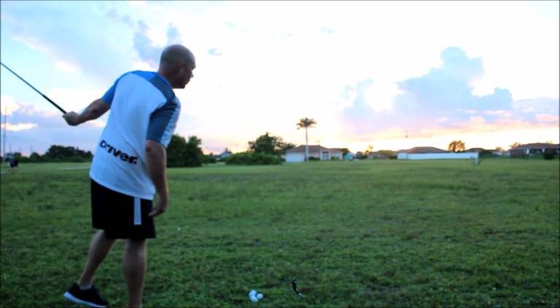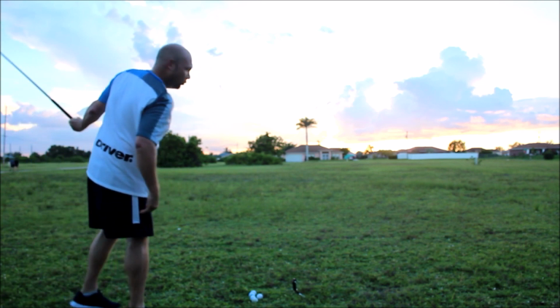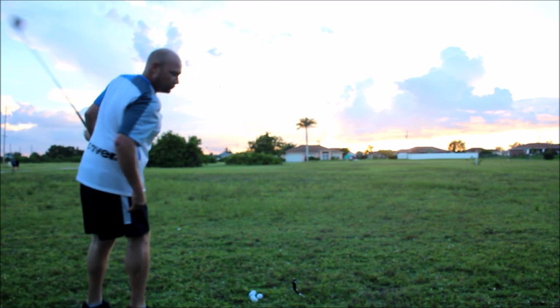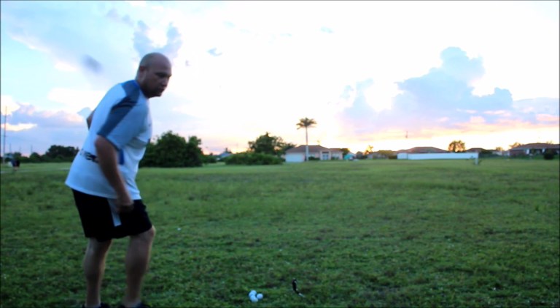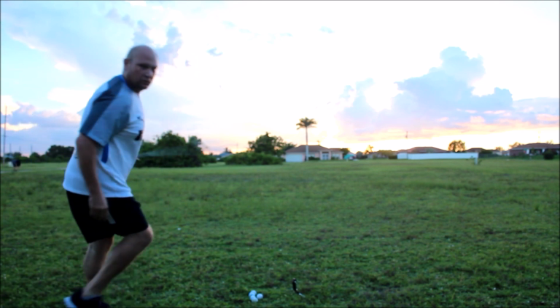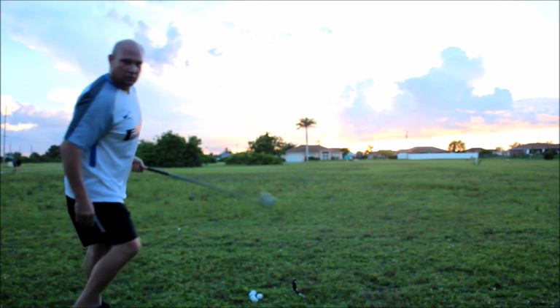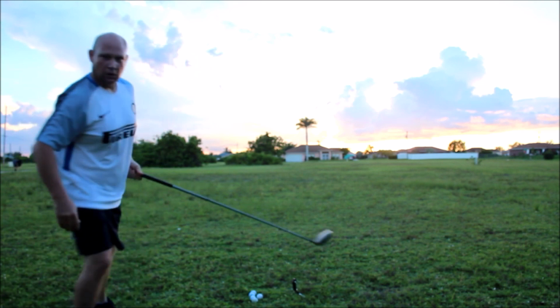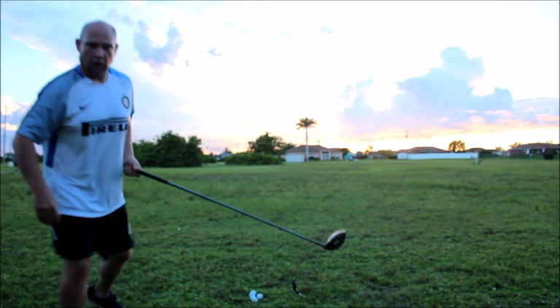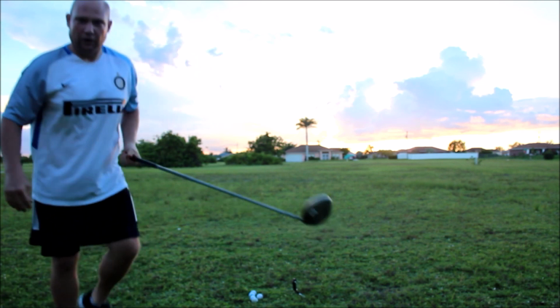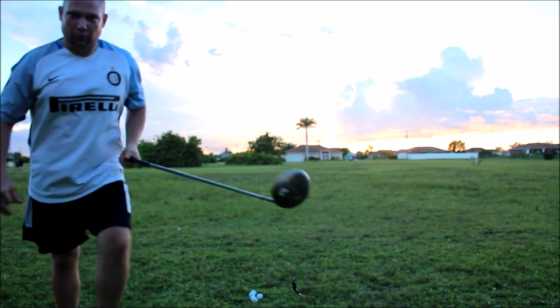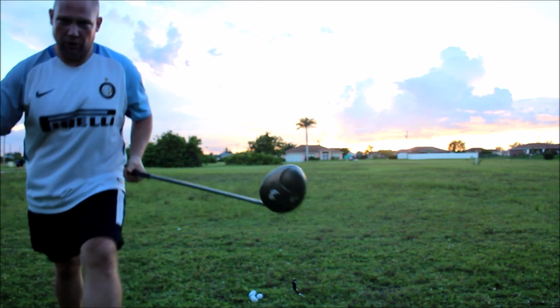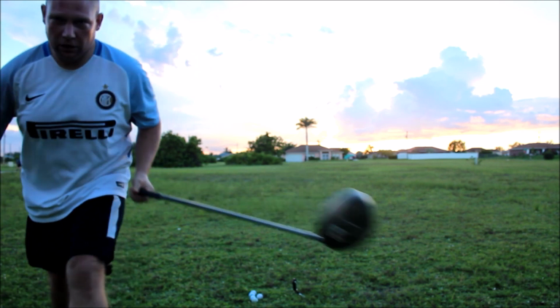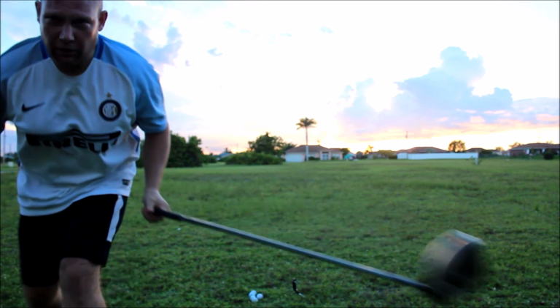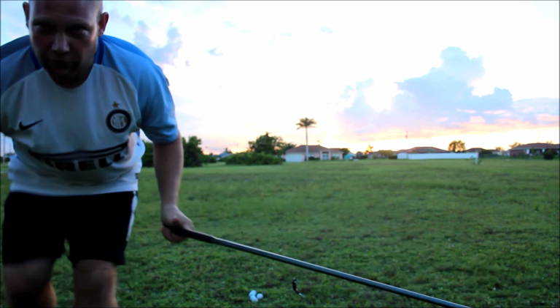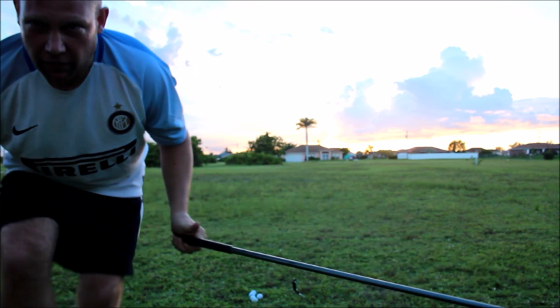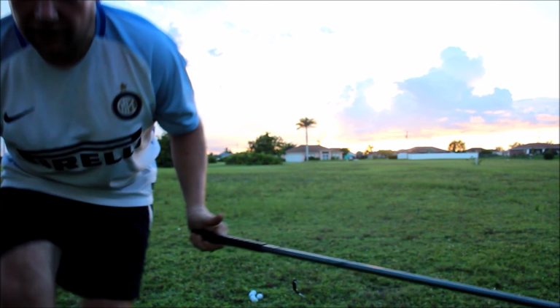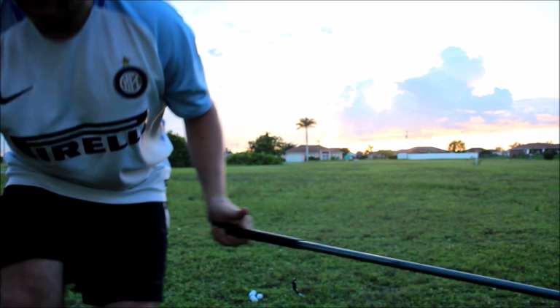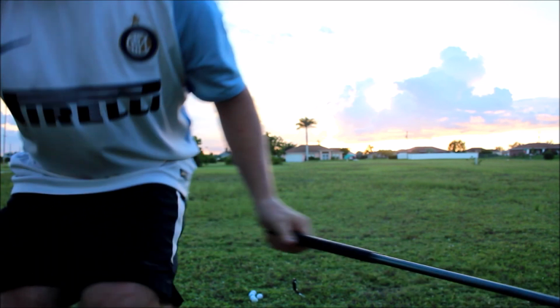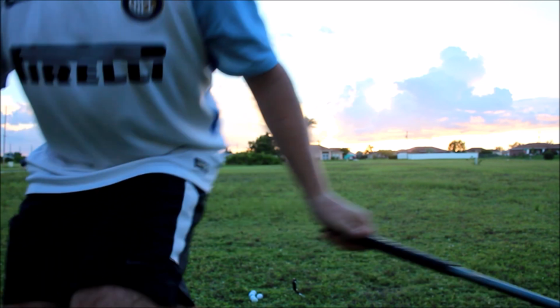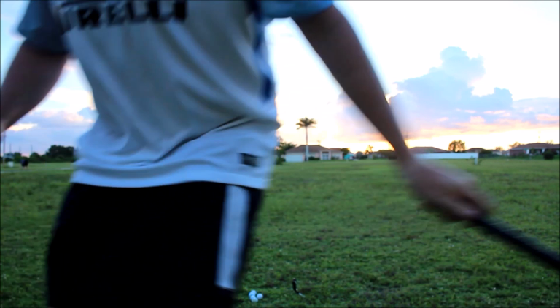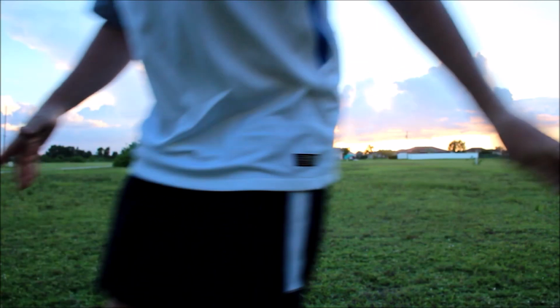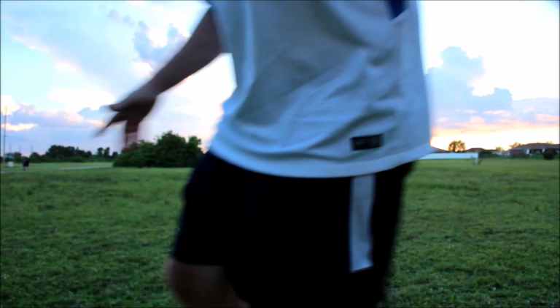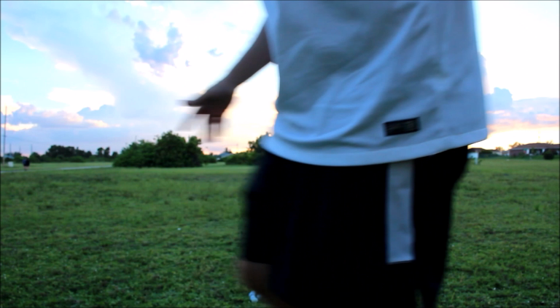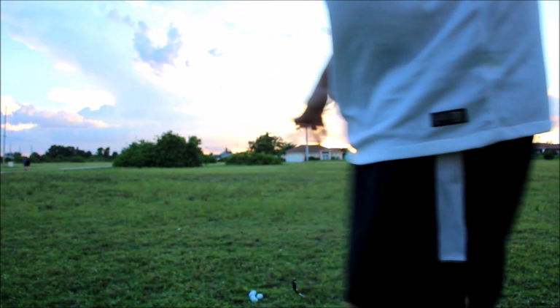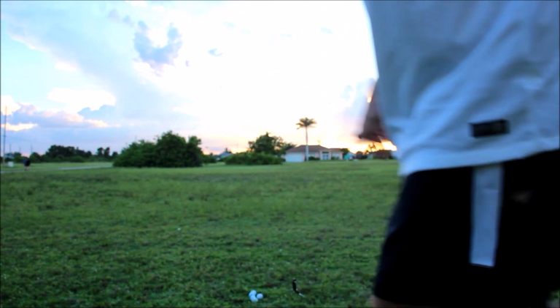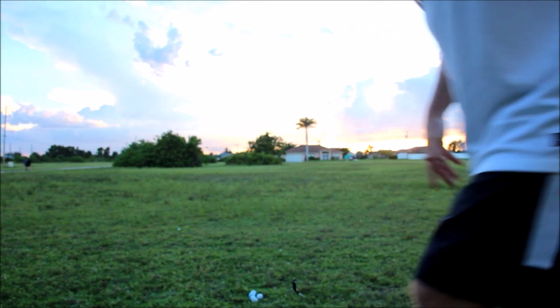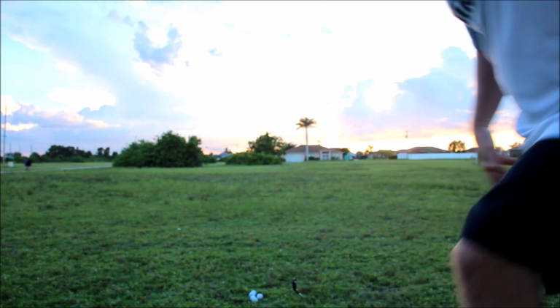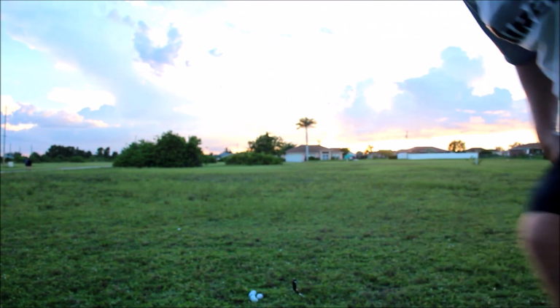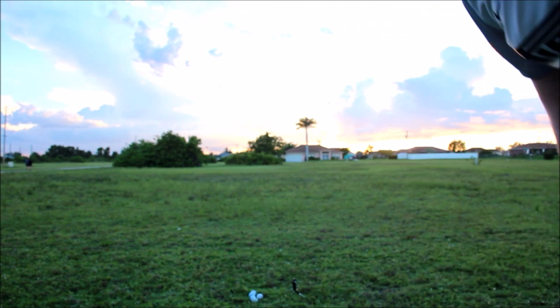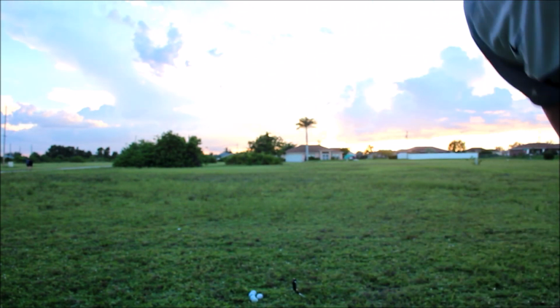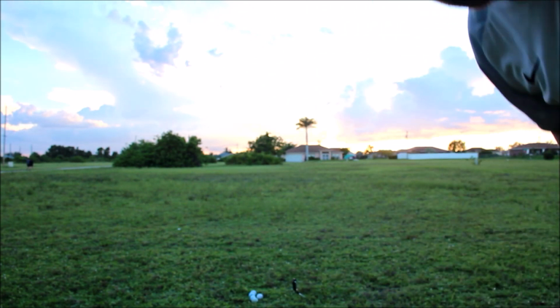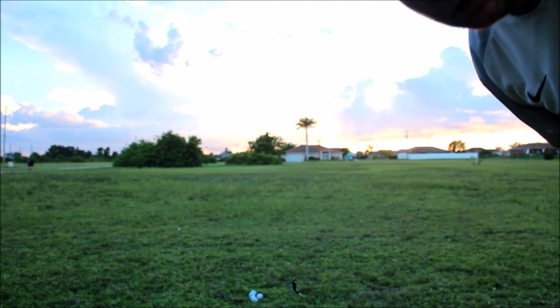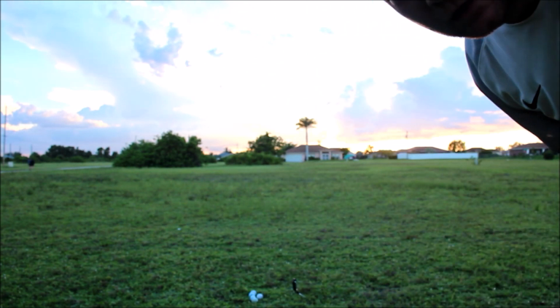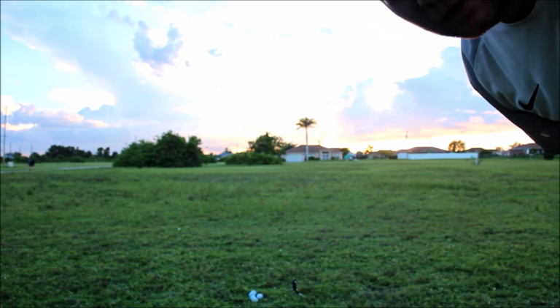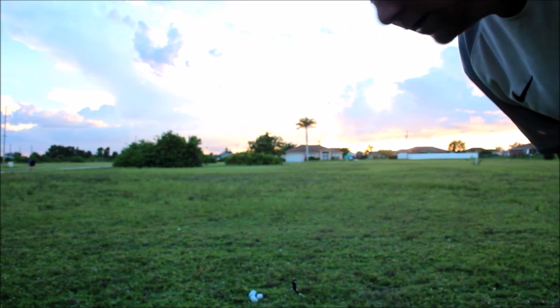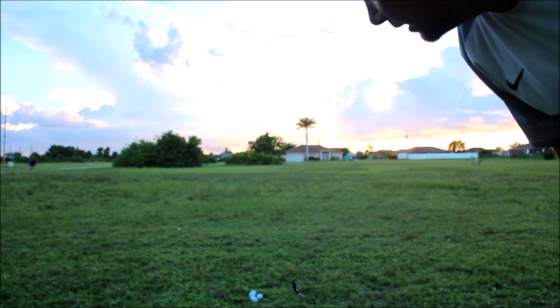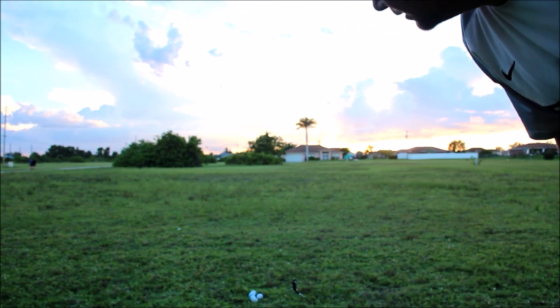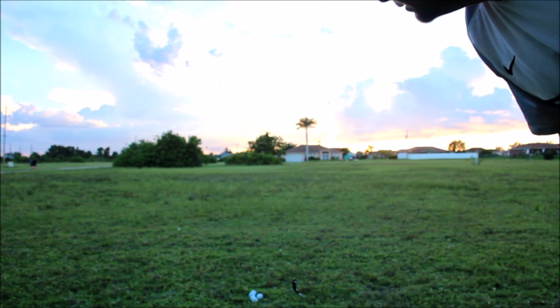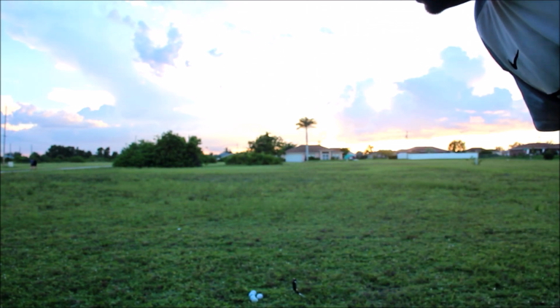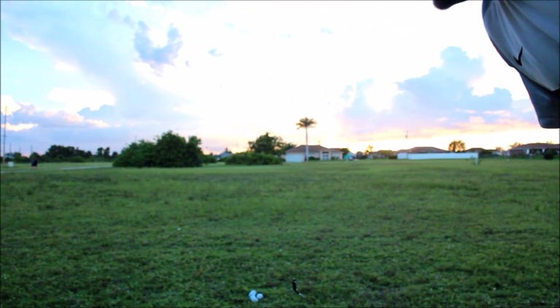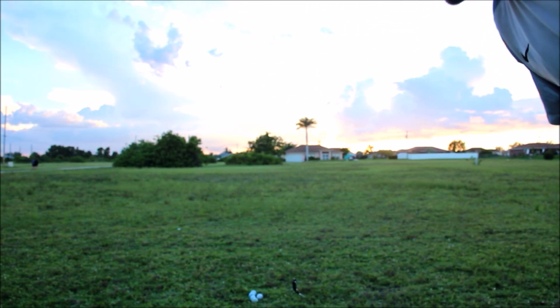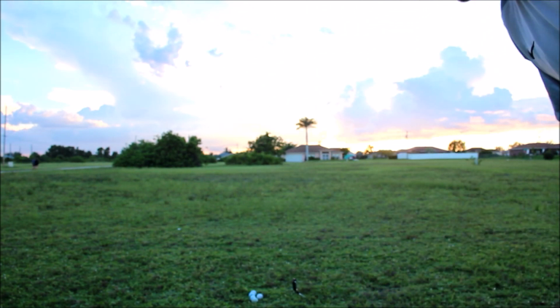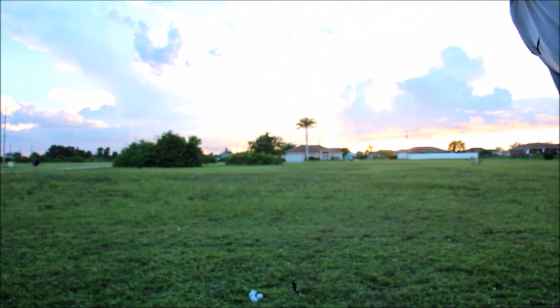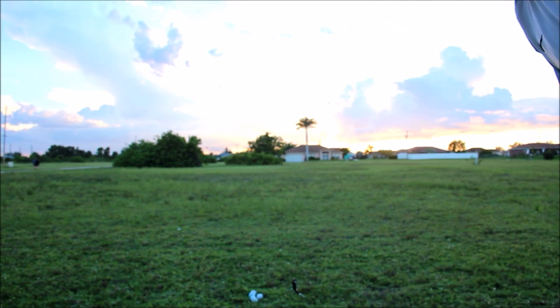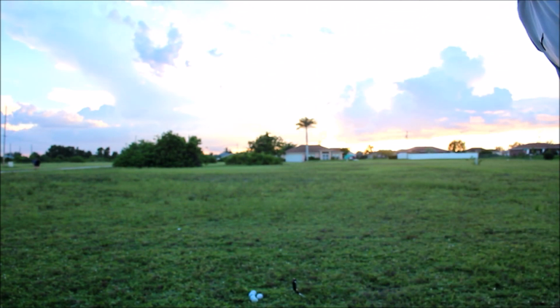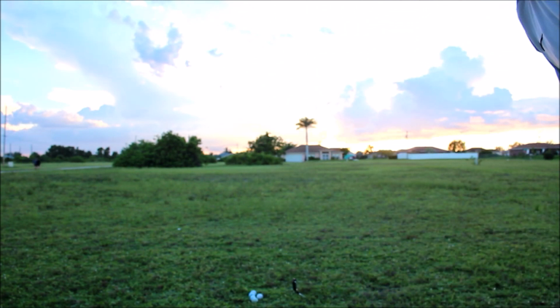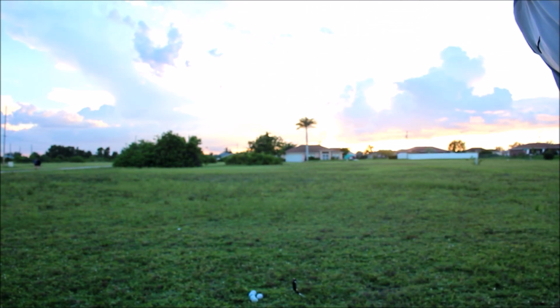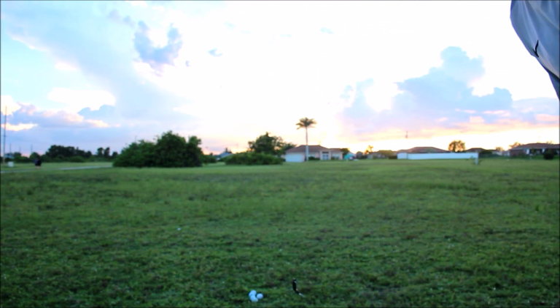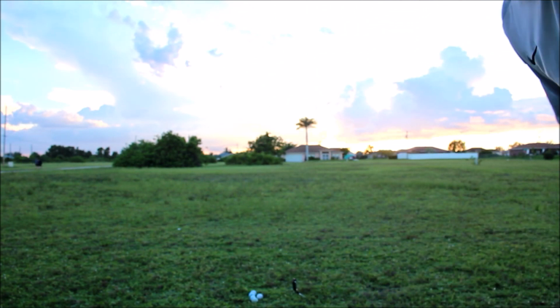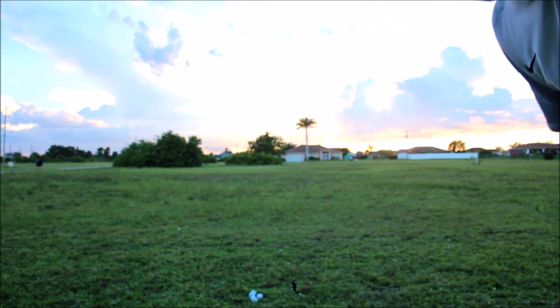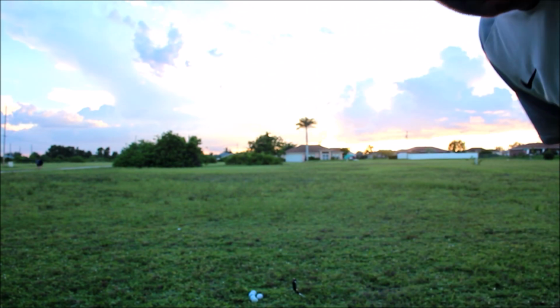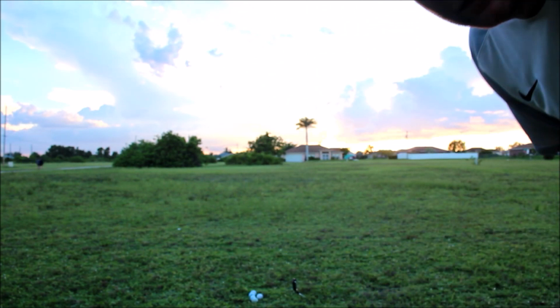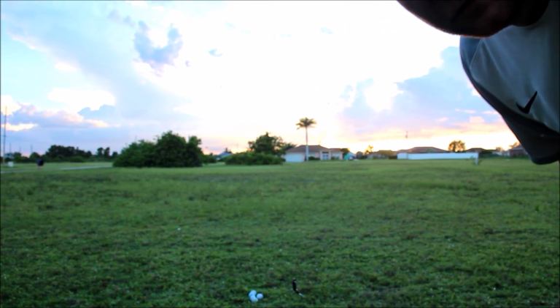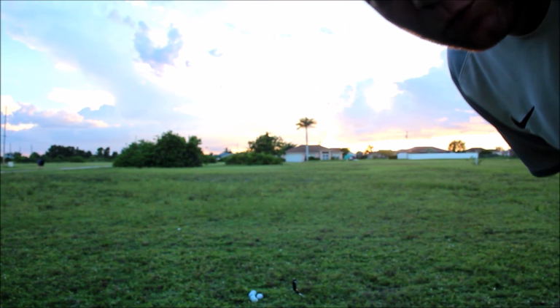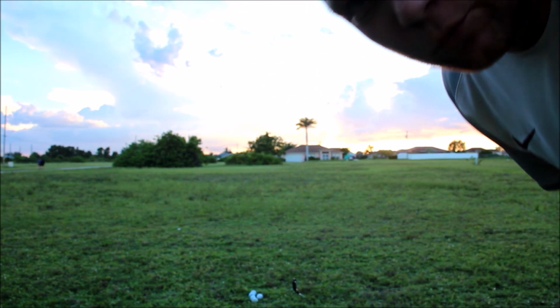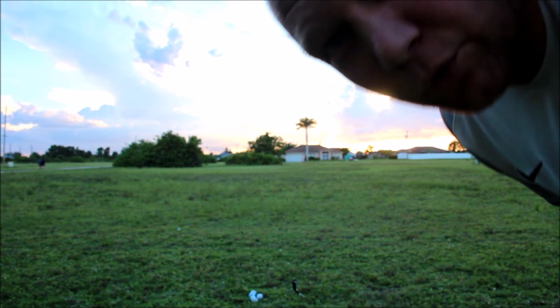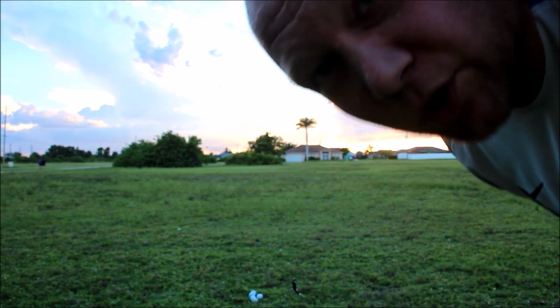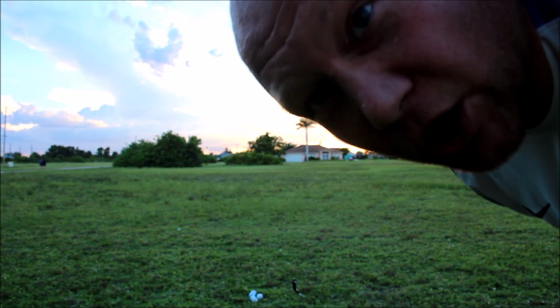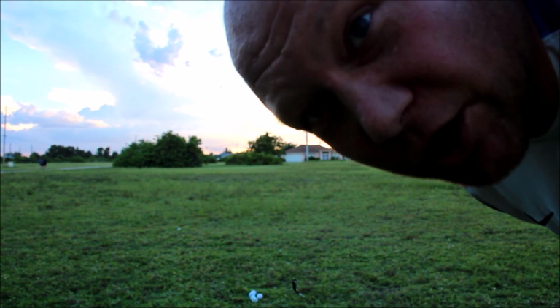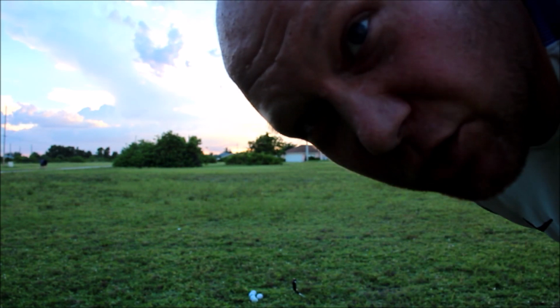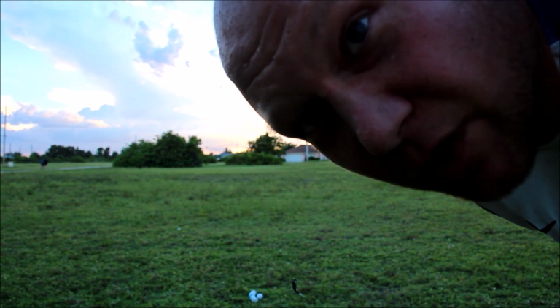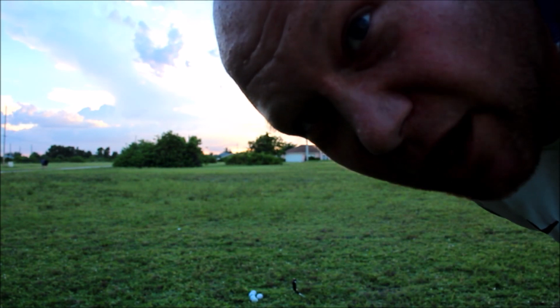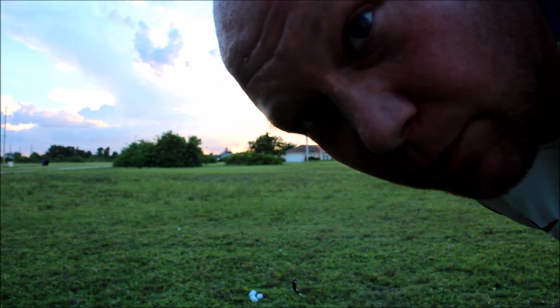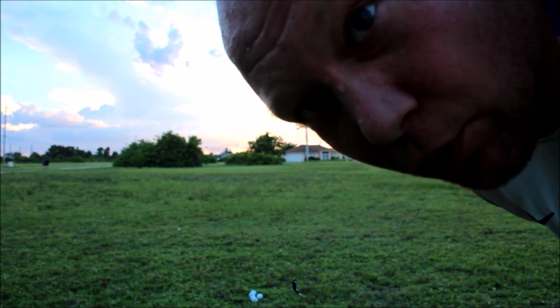Oops. All right, we're not going to do that again. I hit the house and I didn't mean to. That's not cool. So we're not going to do that anymore.